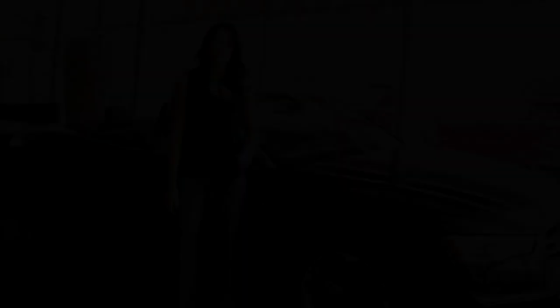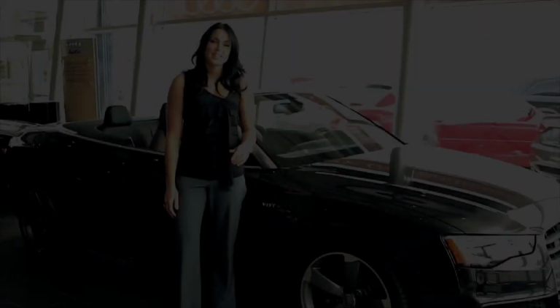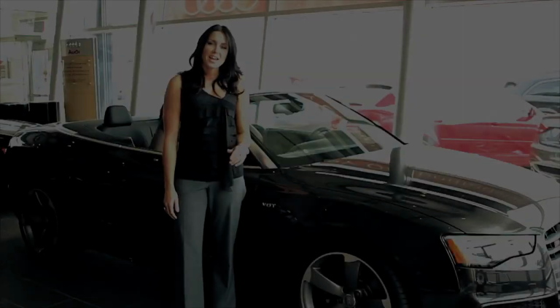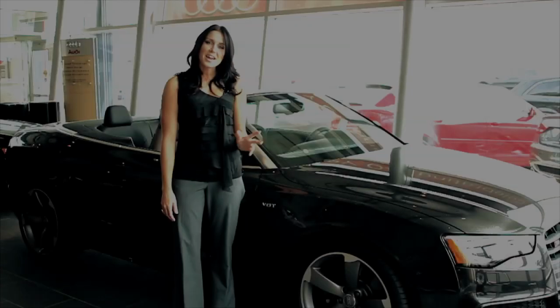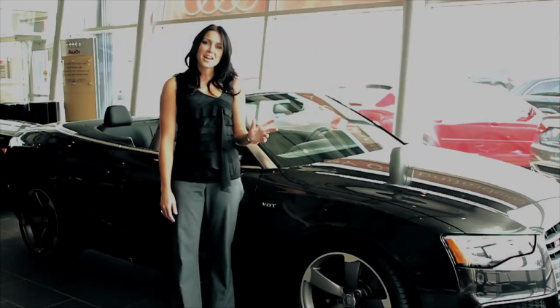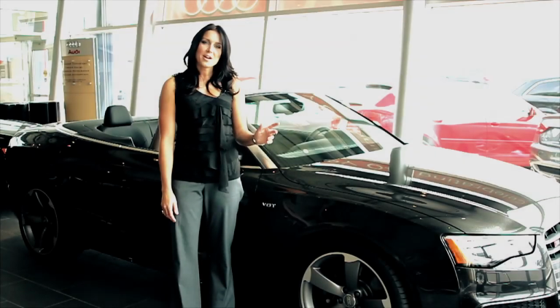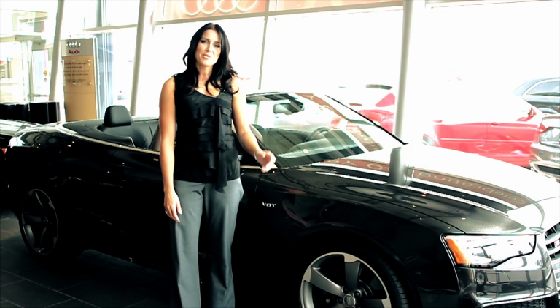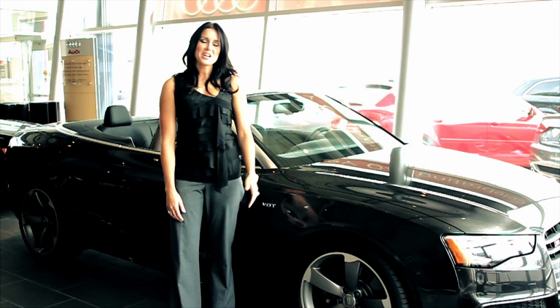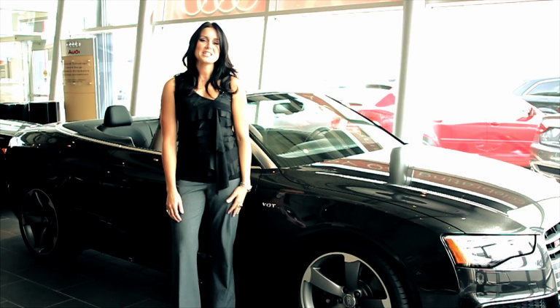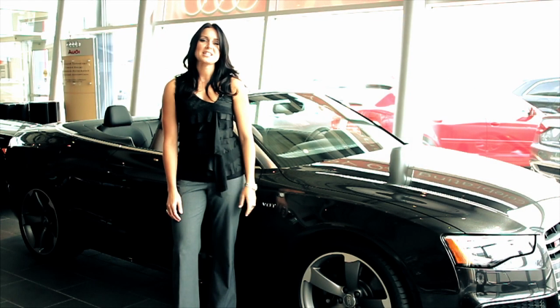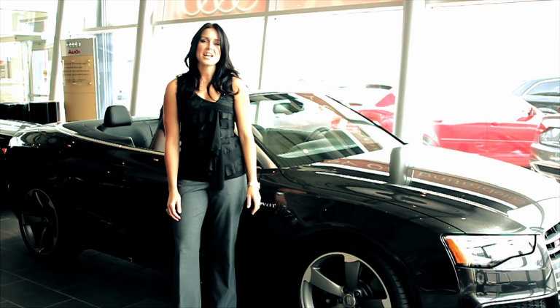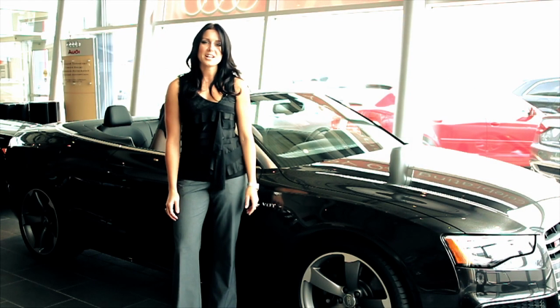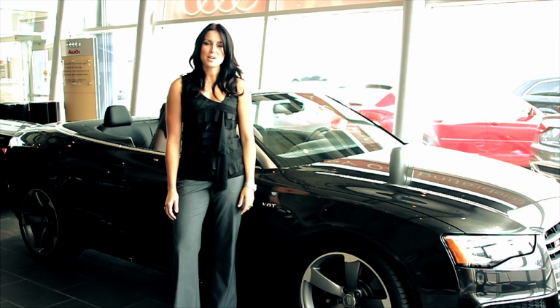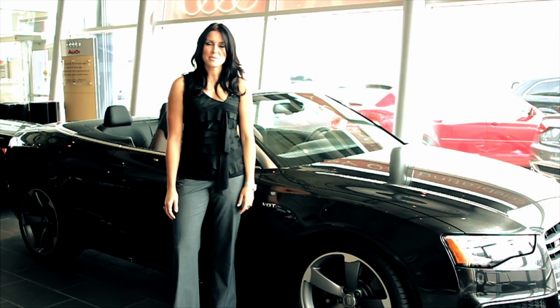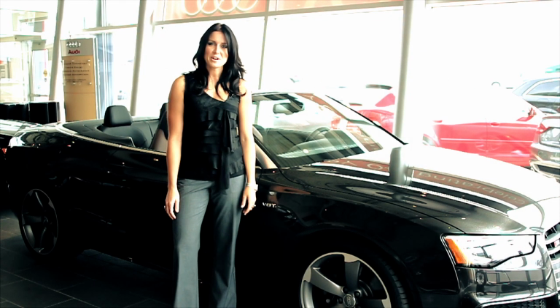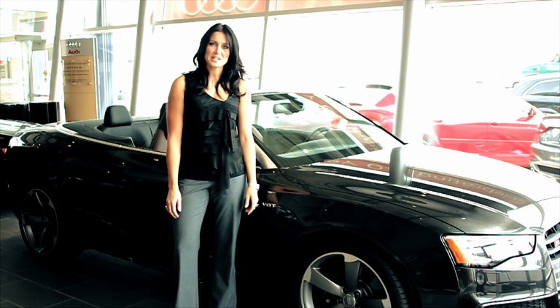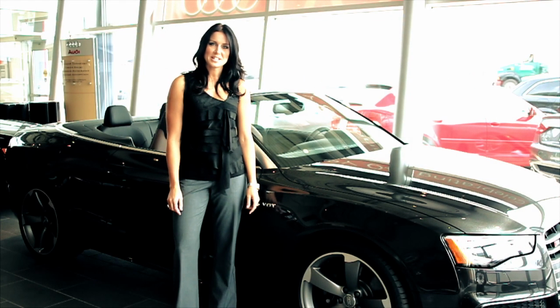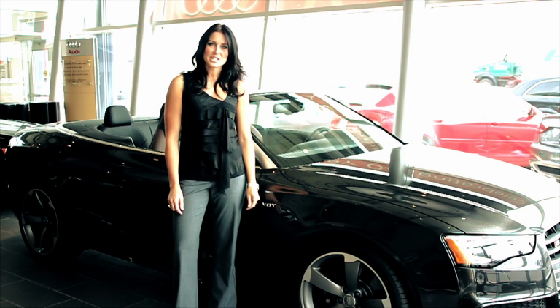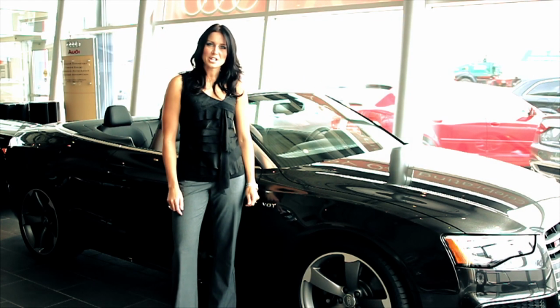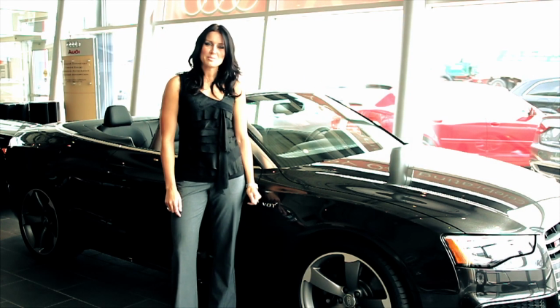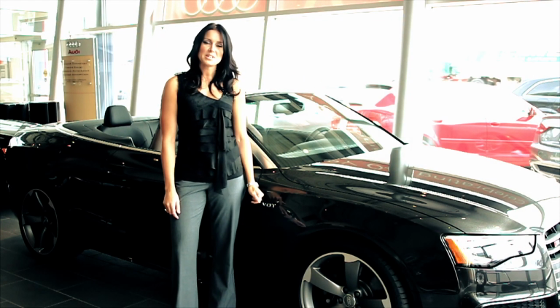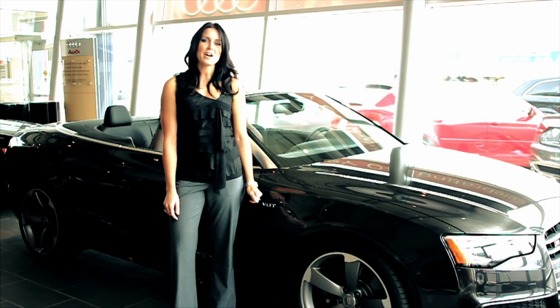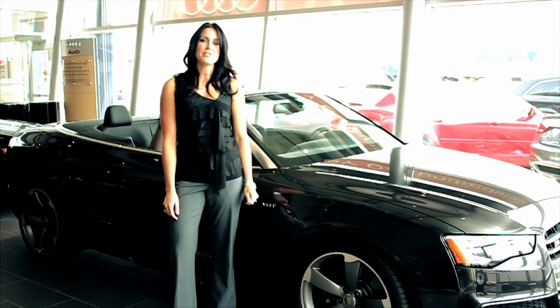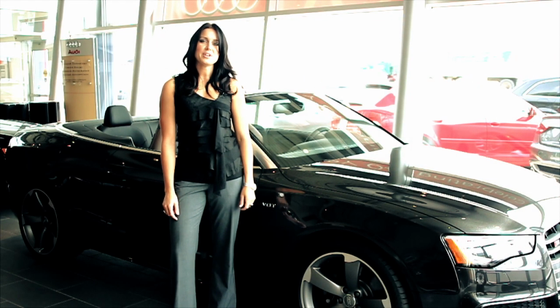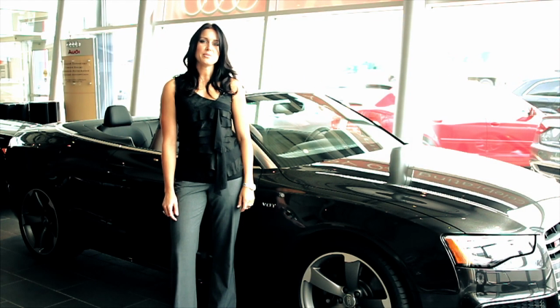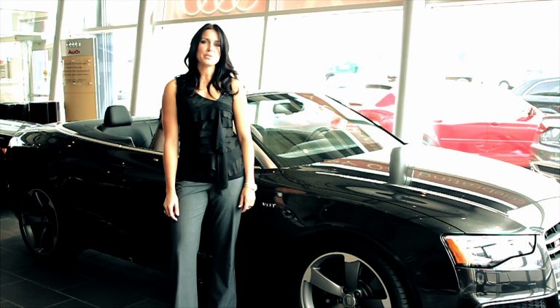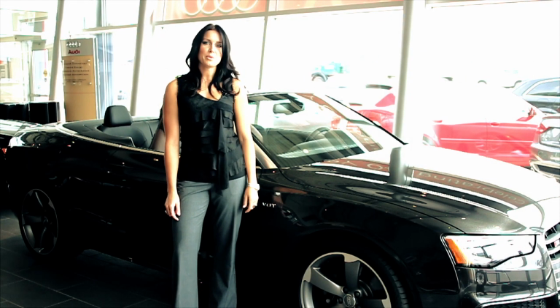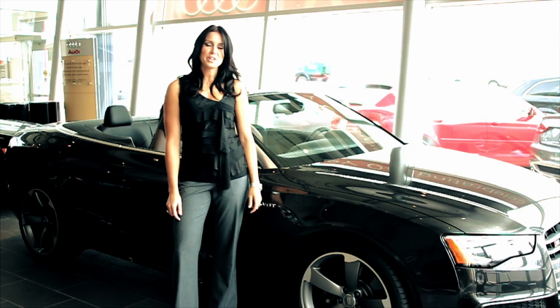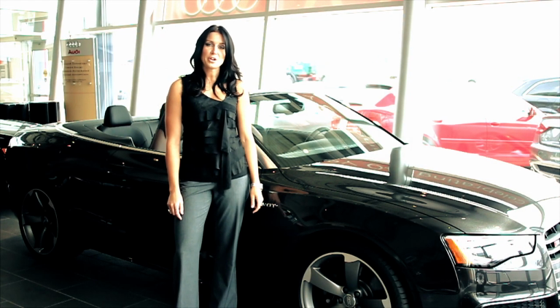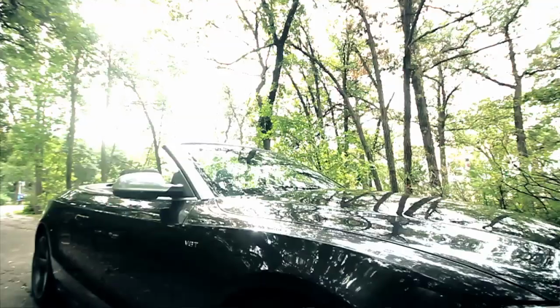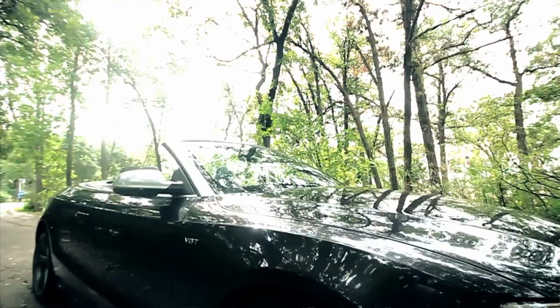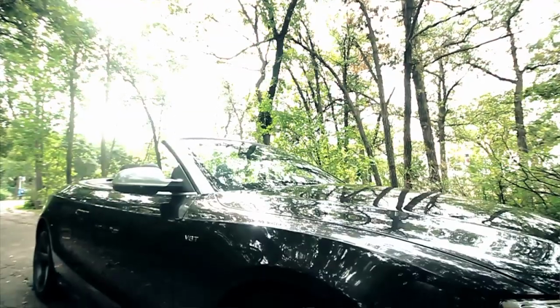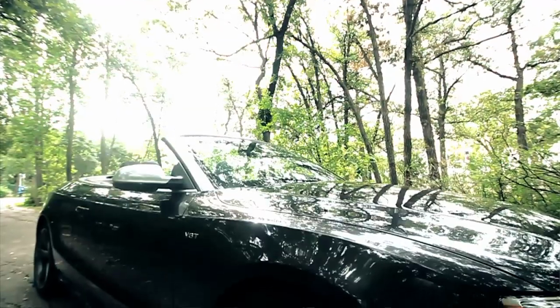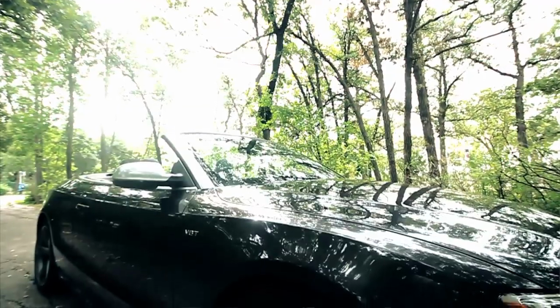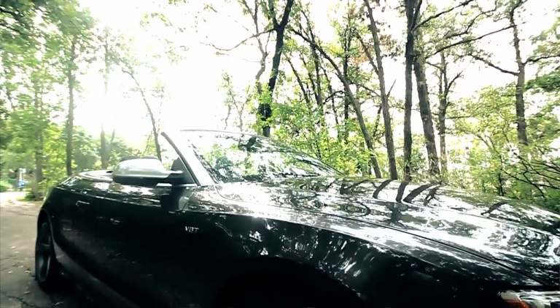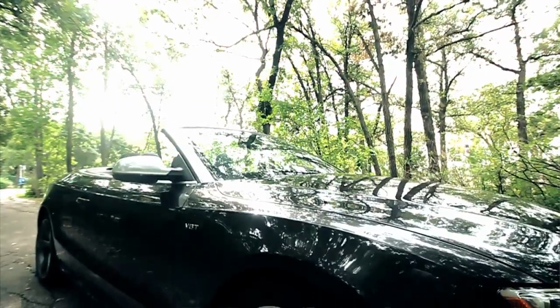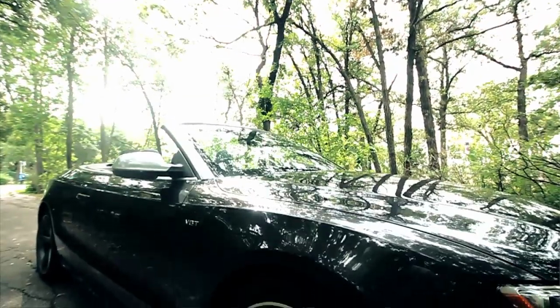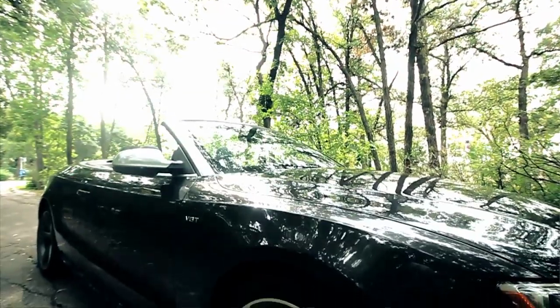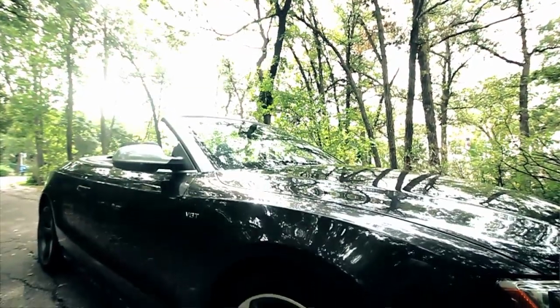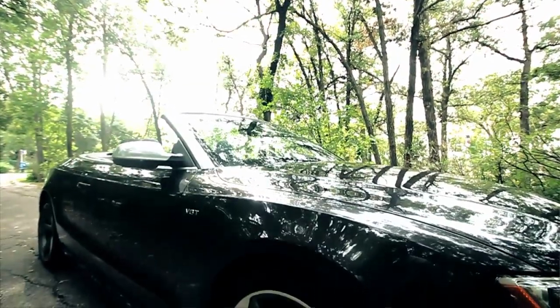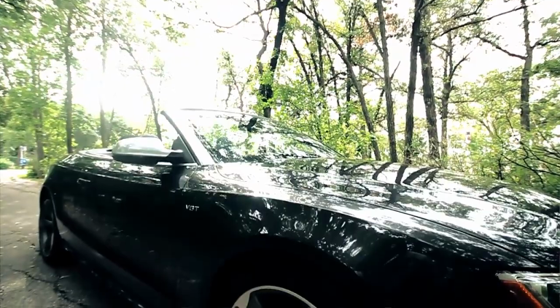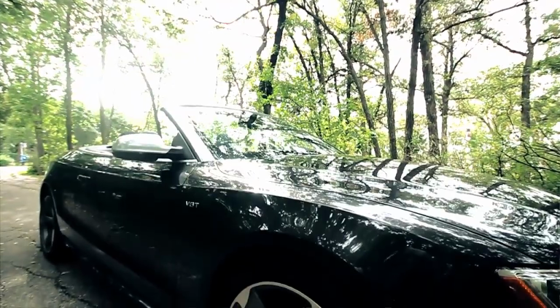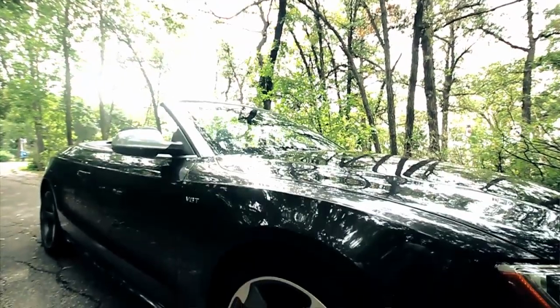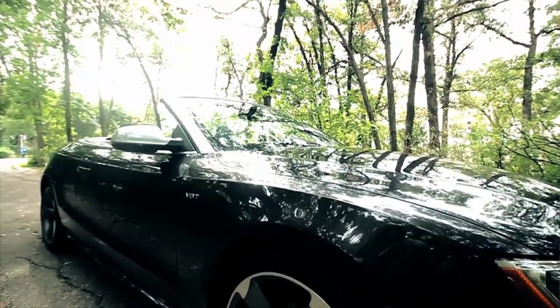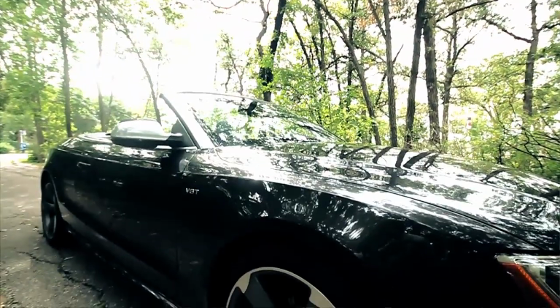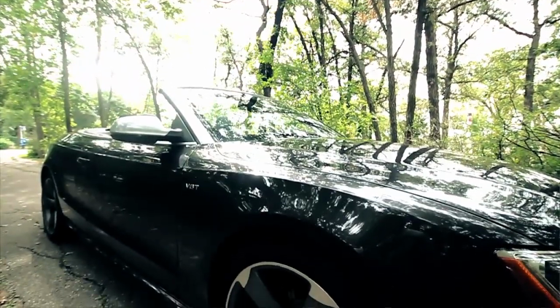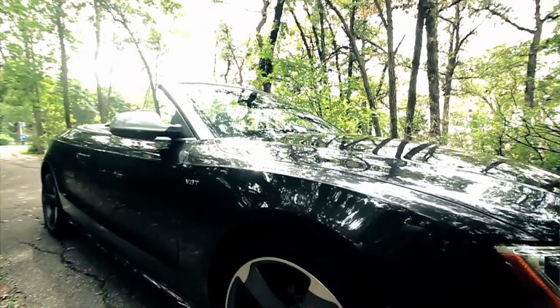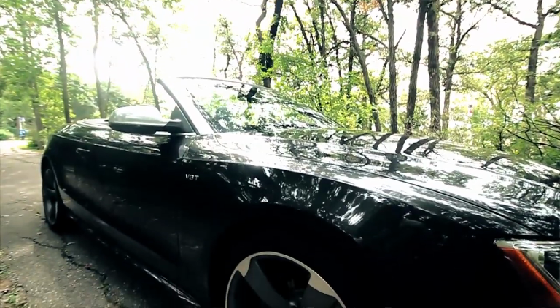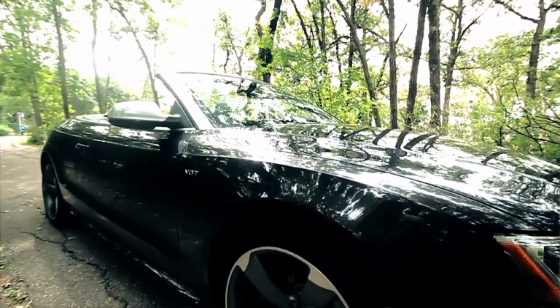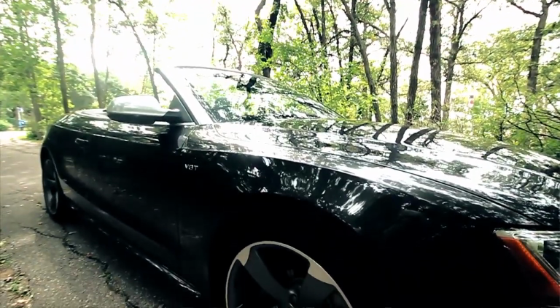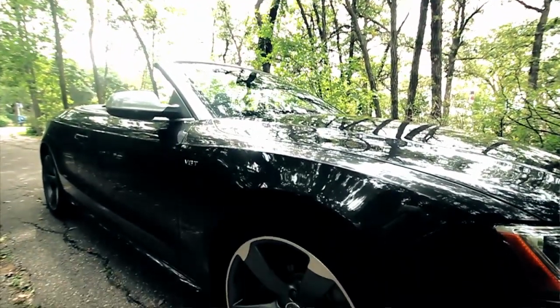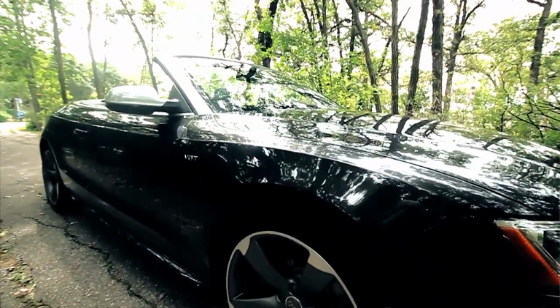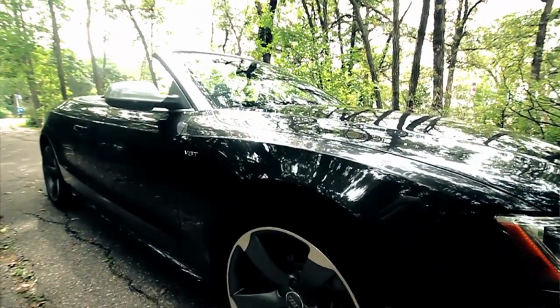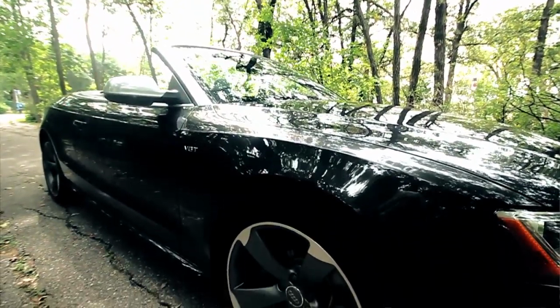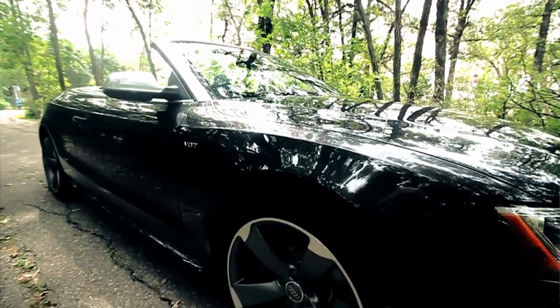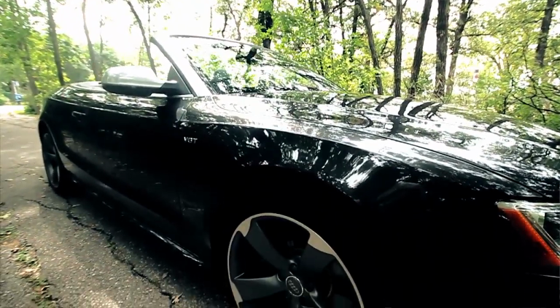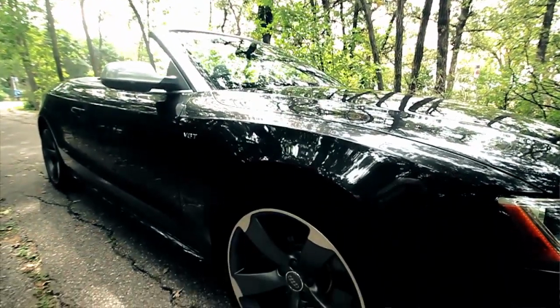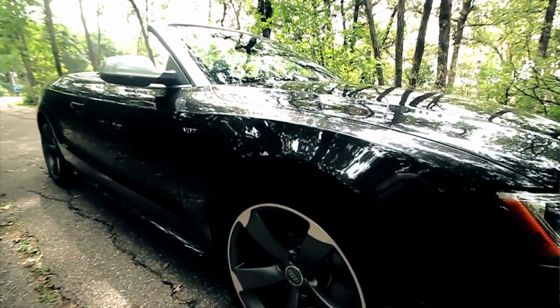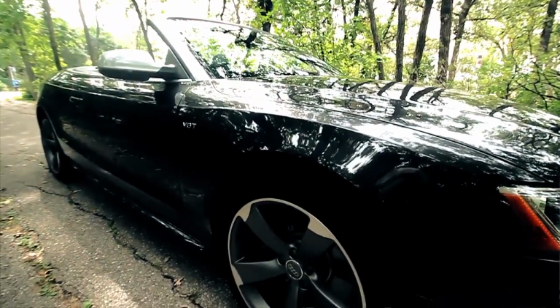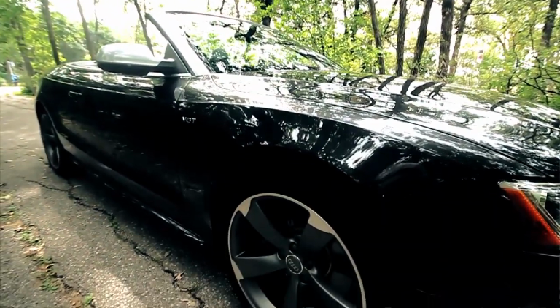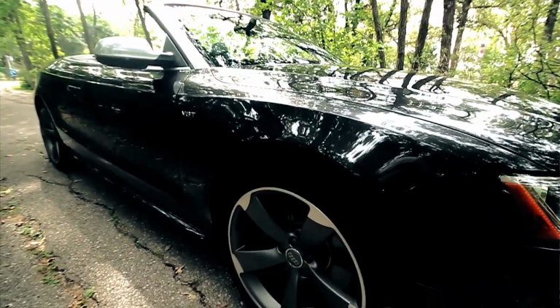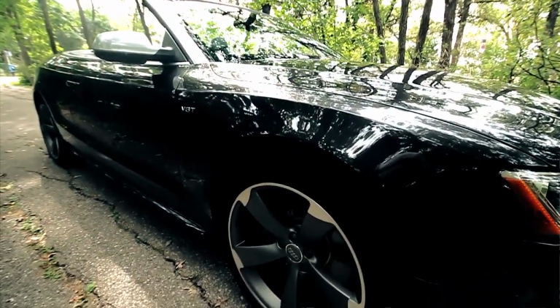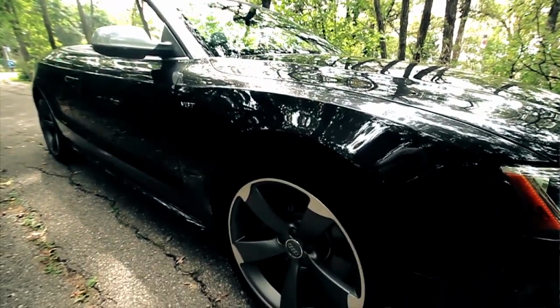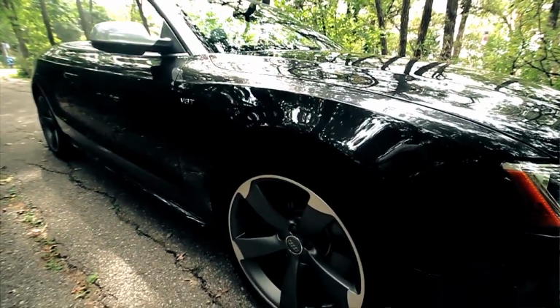I'm Randy Slade and I'm here at St. James Audi with one of the early bird prizes — the Audi S5 — for the HSC Lifestyles Lottery.